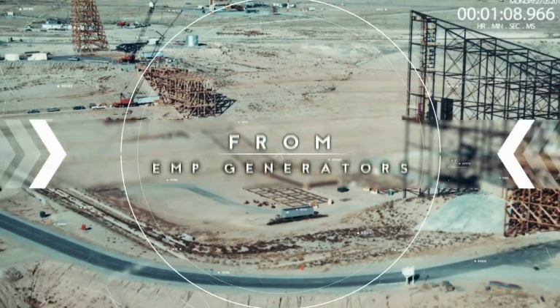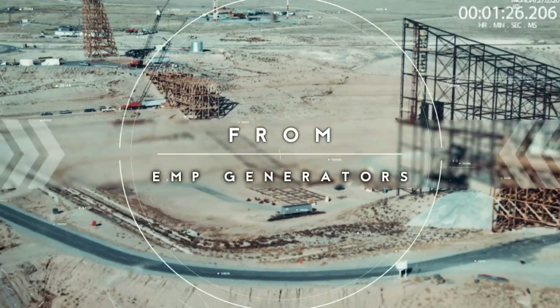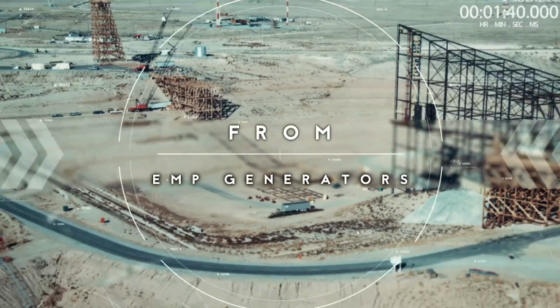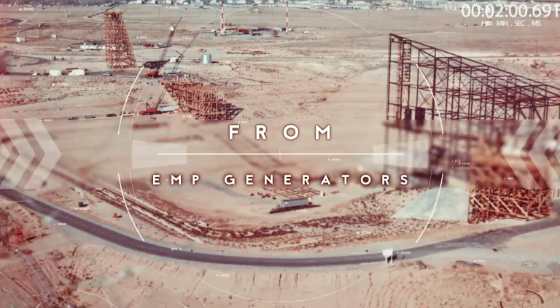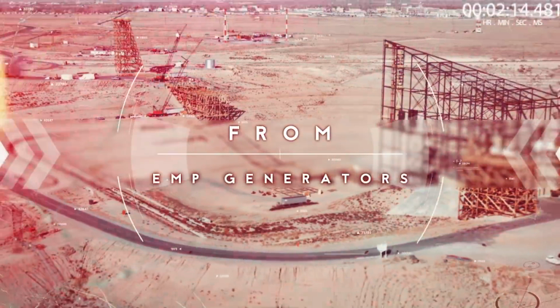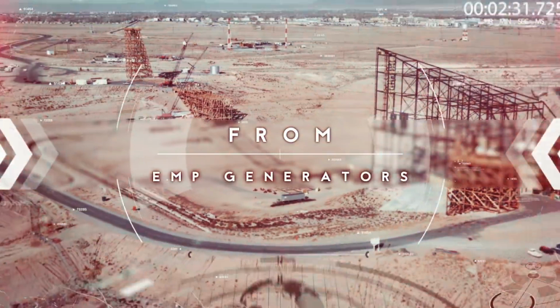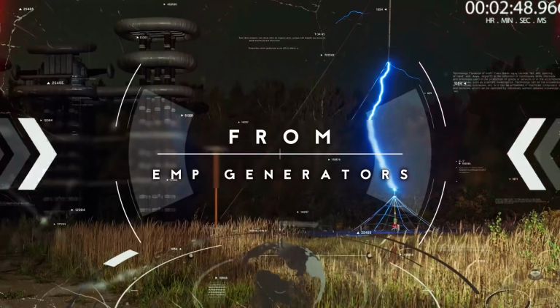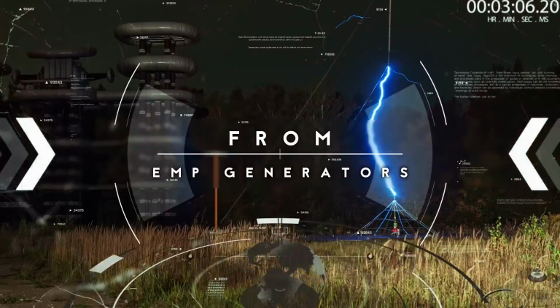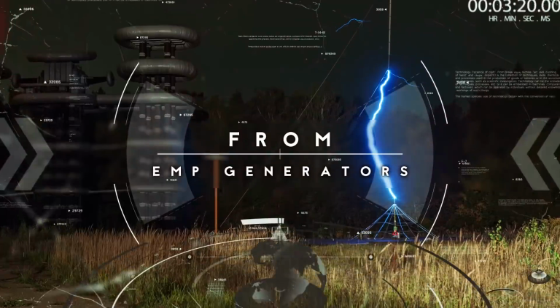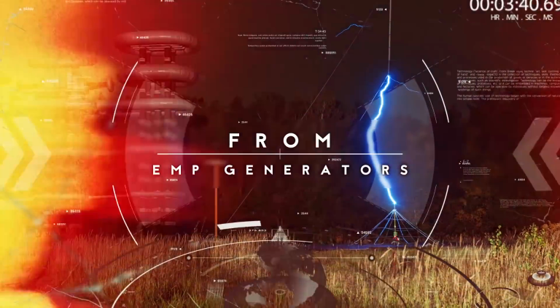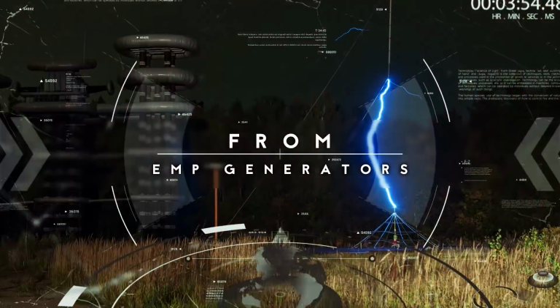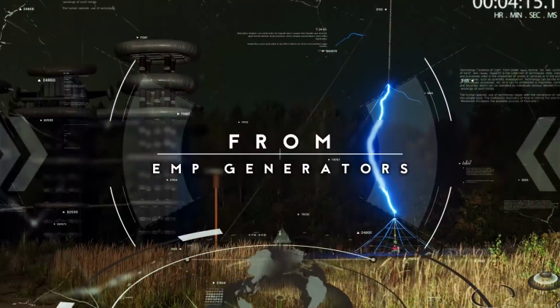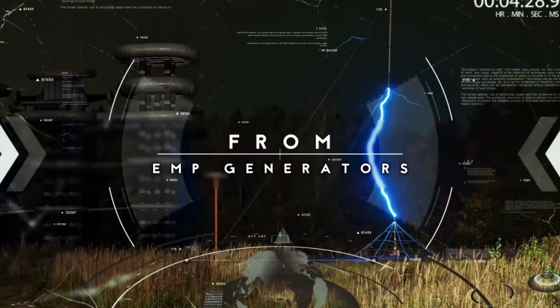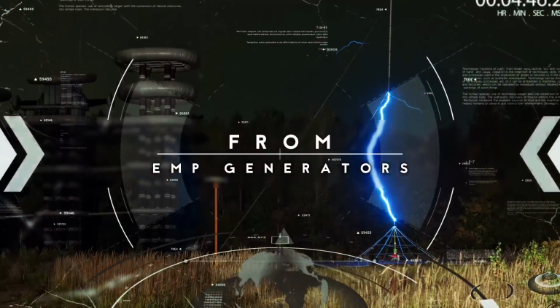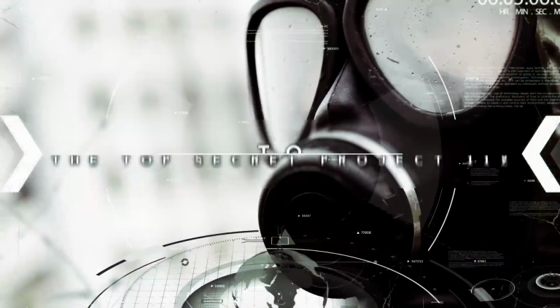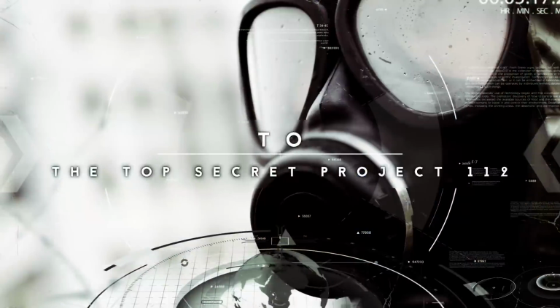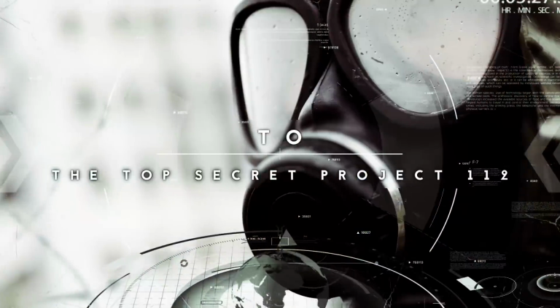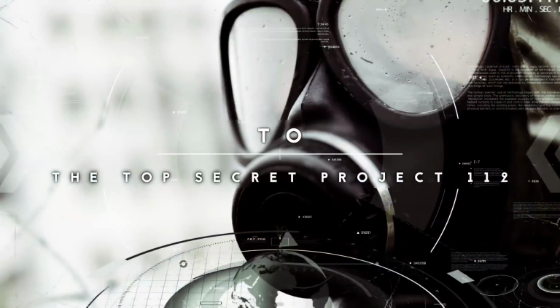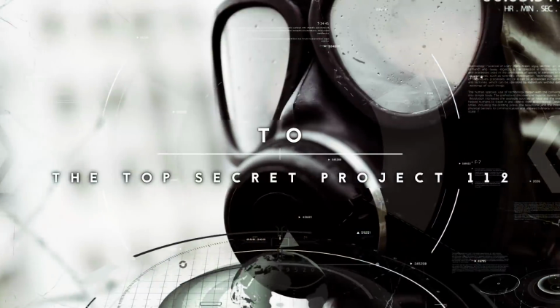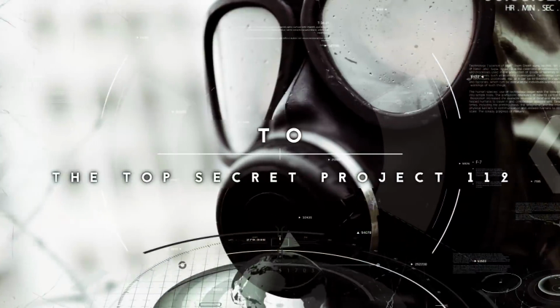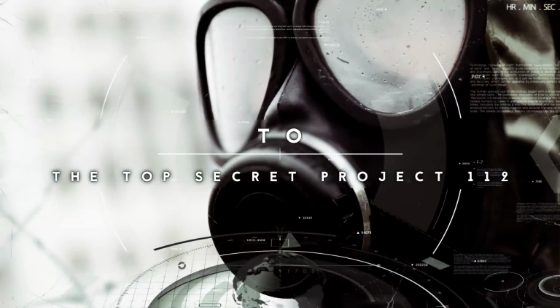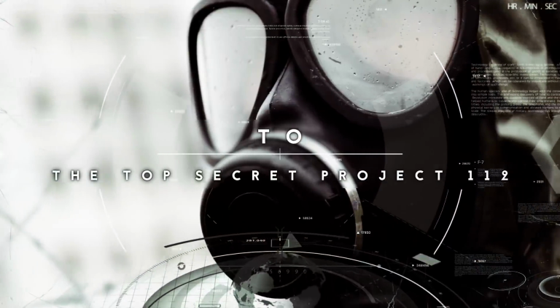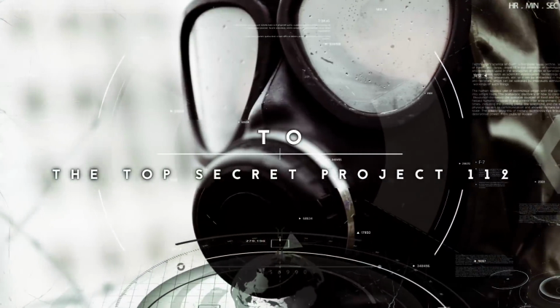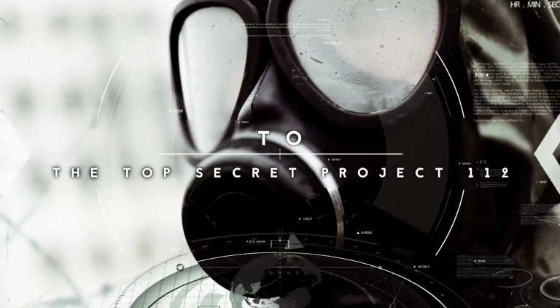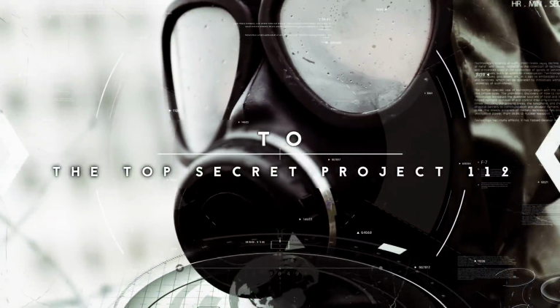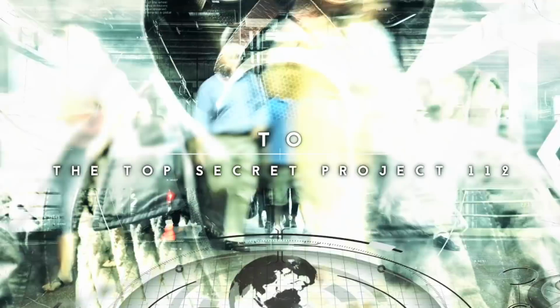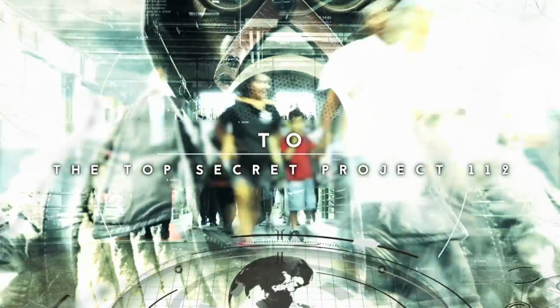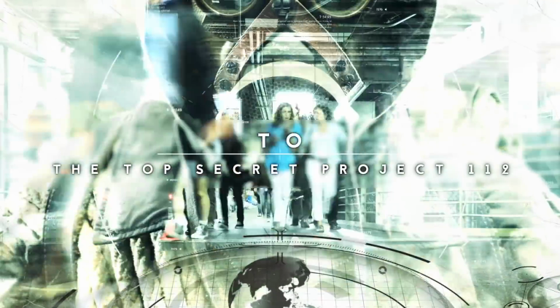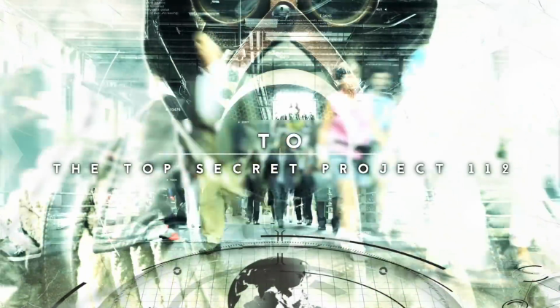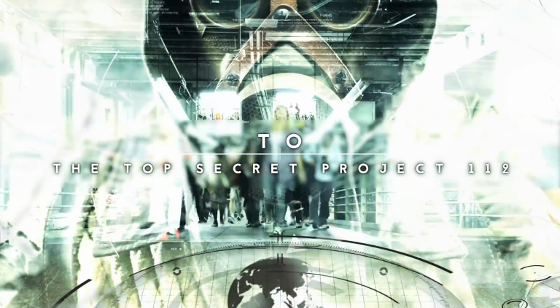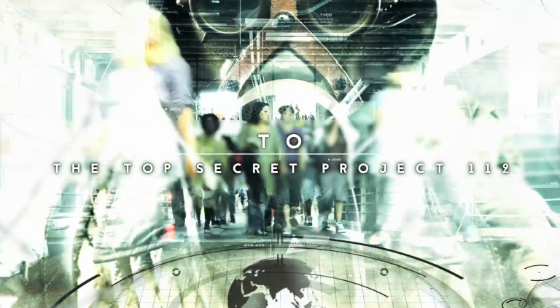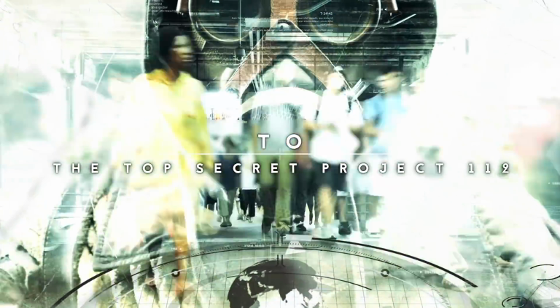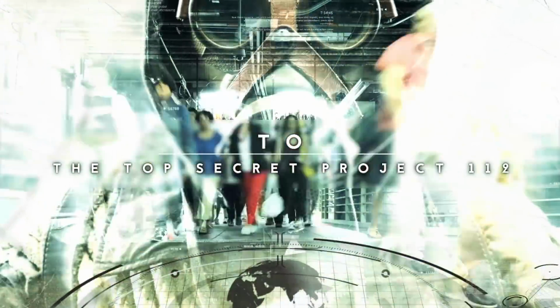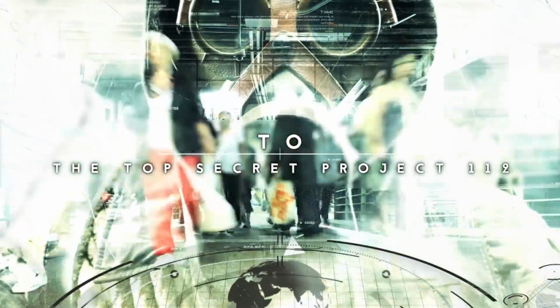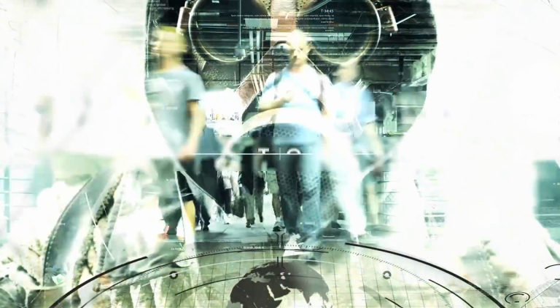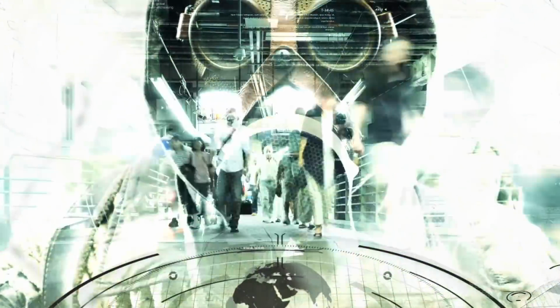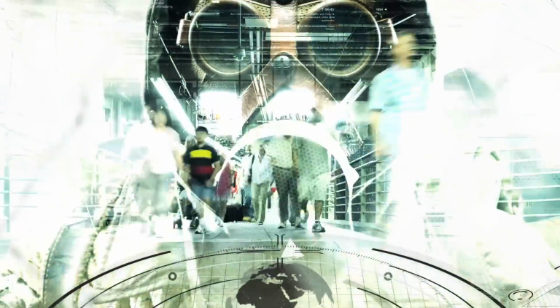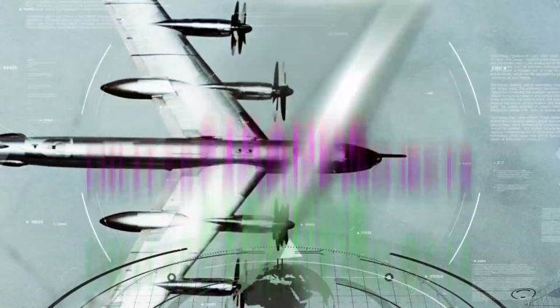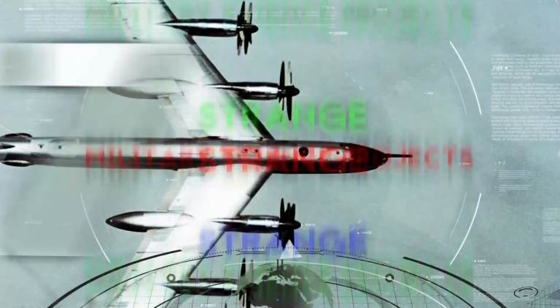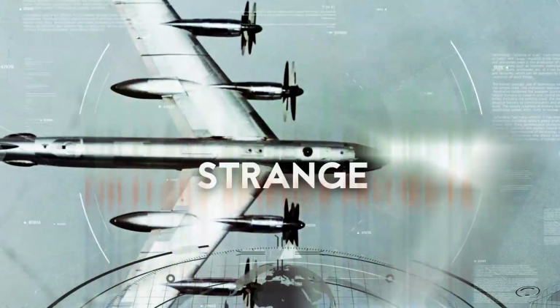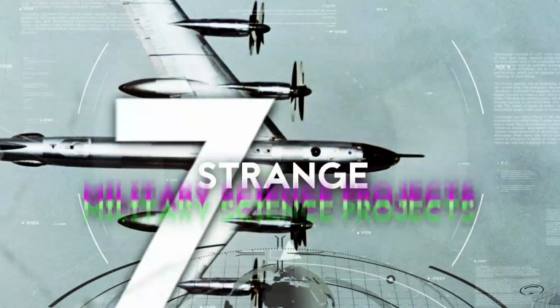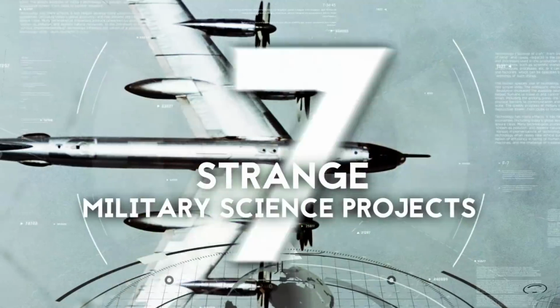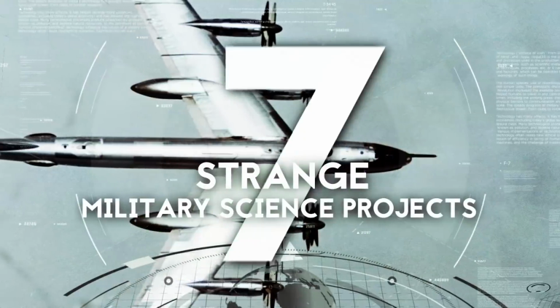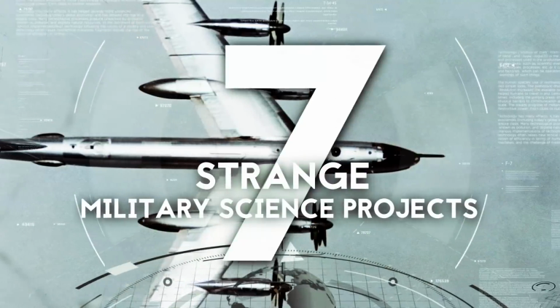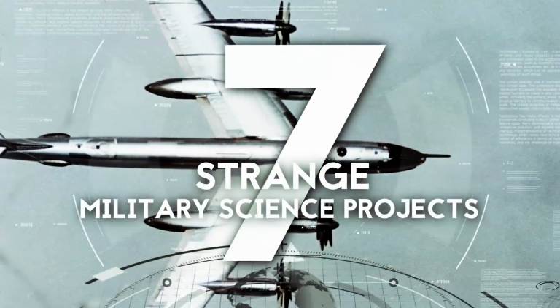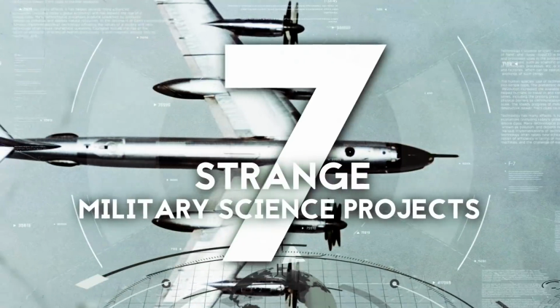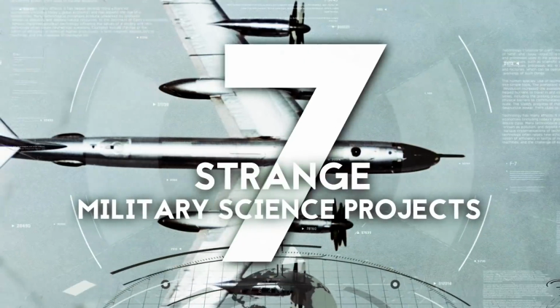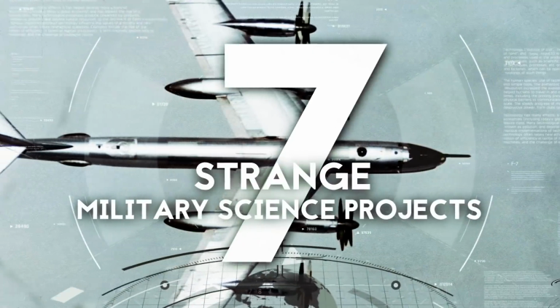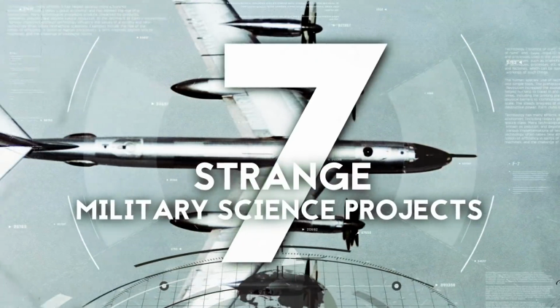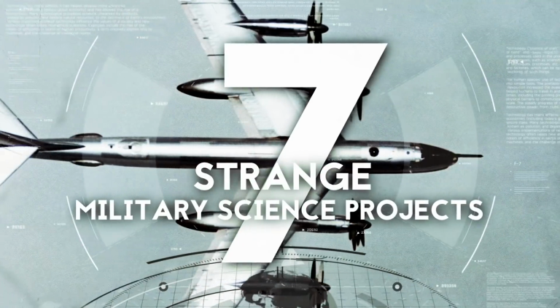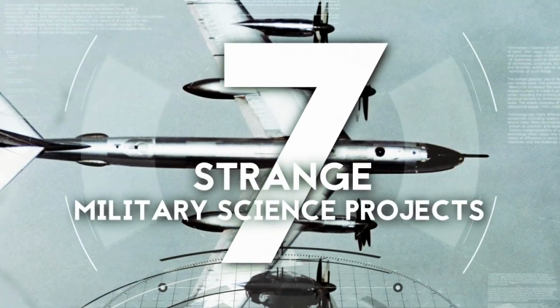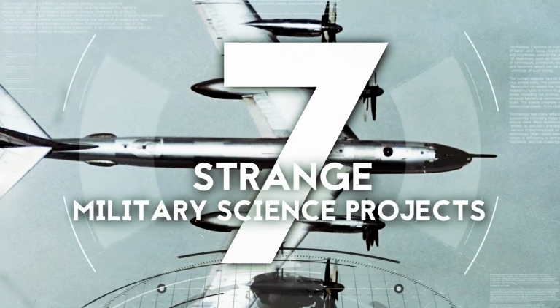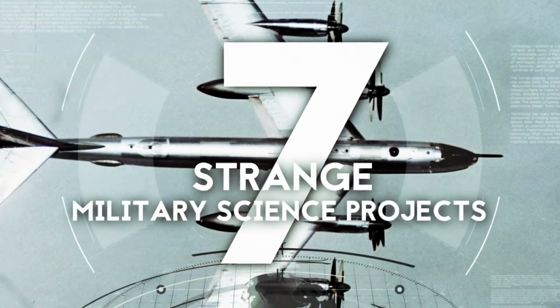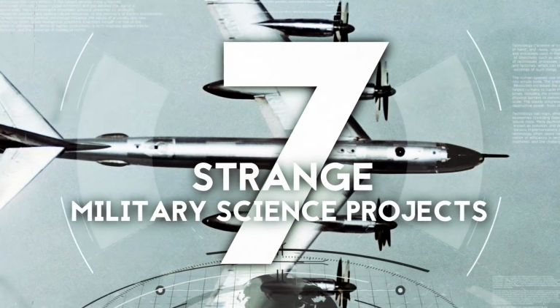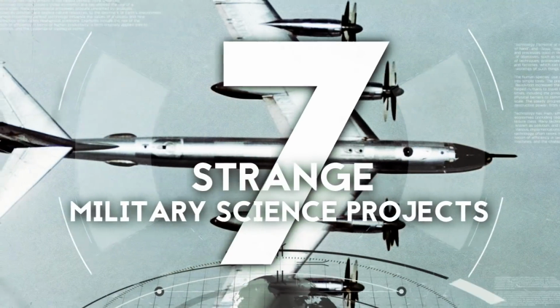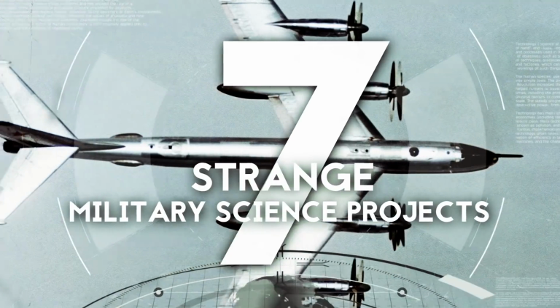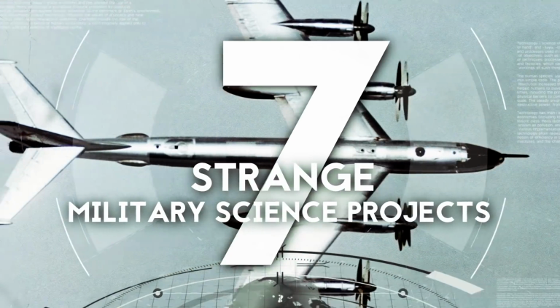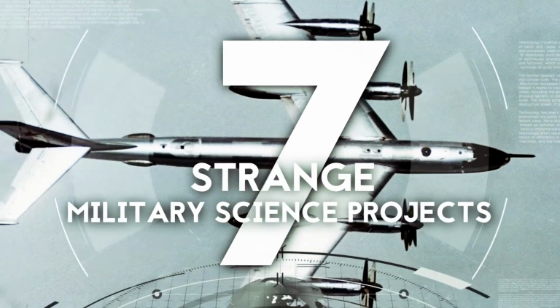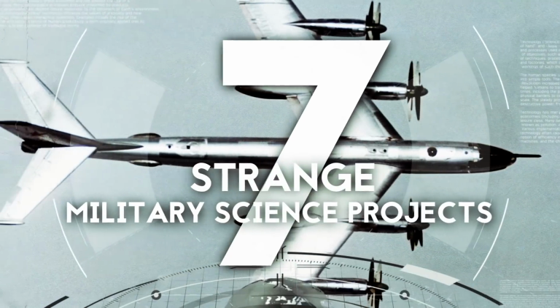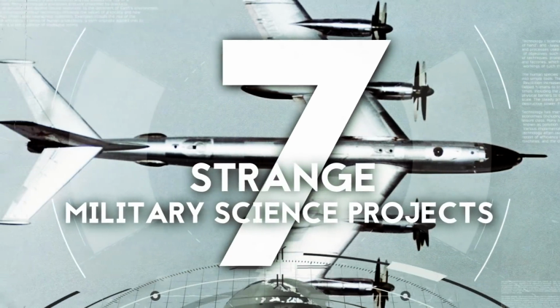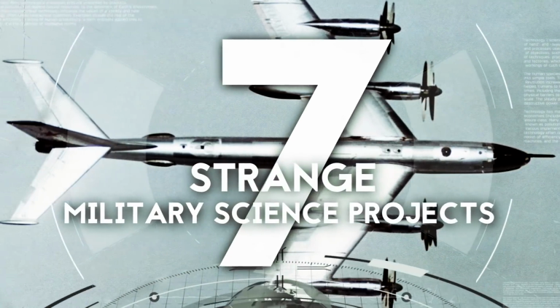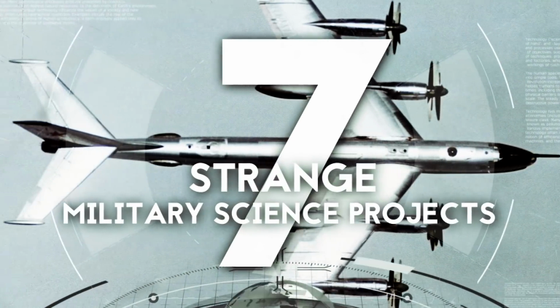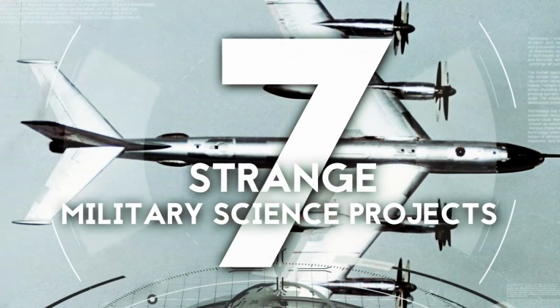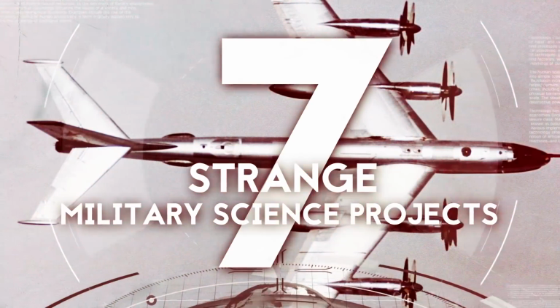From EMP Generators to the top-secret Project 112, these are 7 strange military science projects.